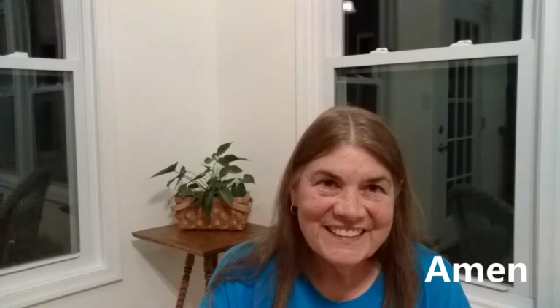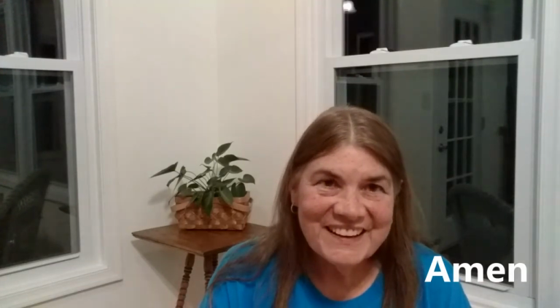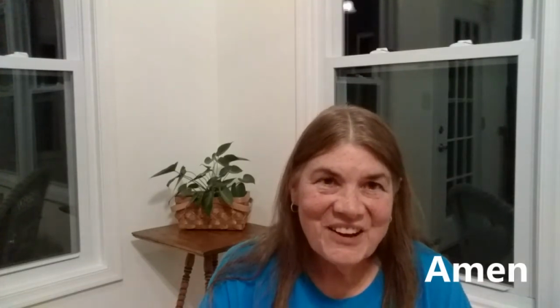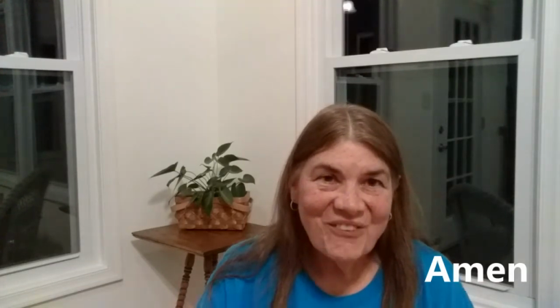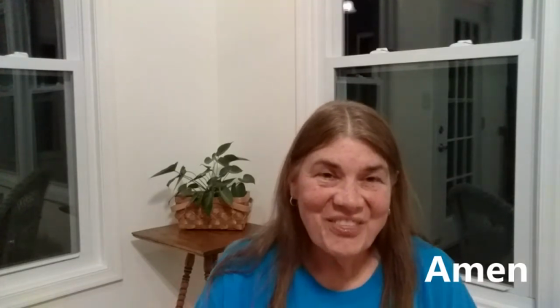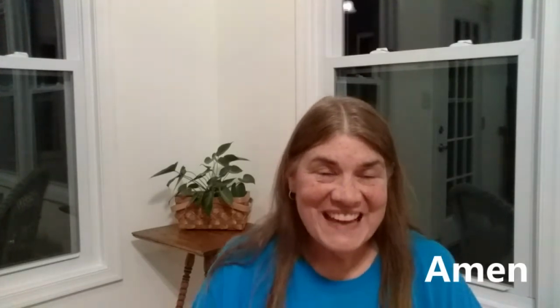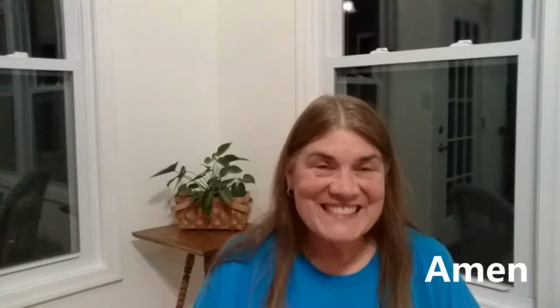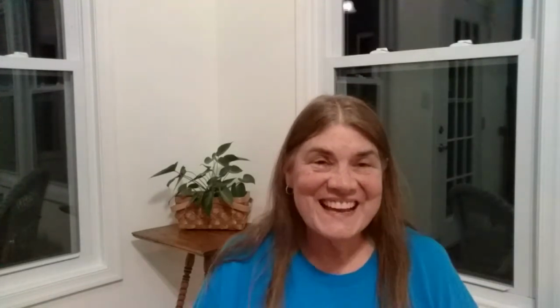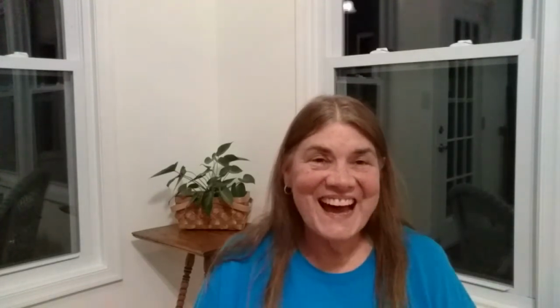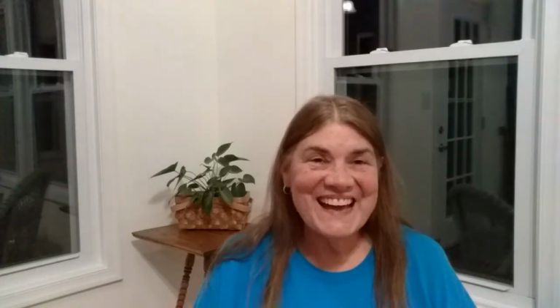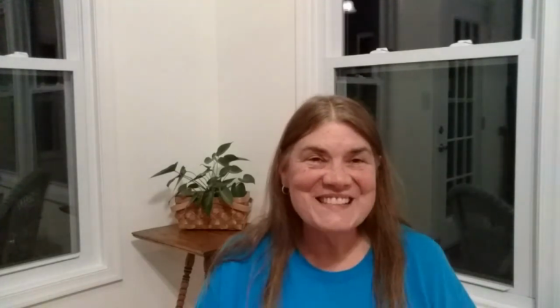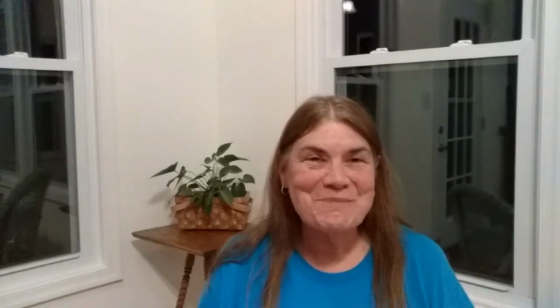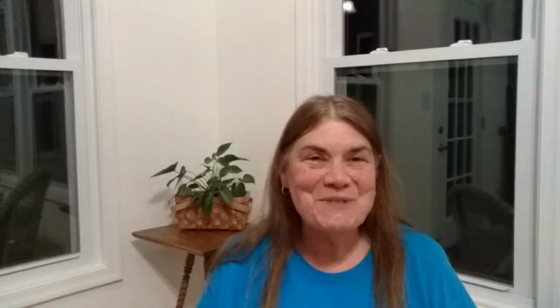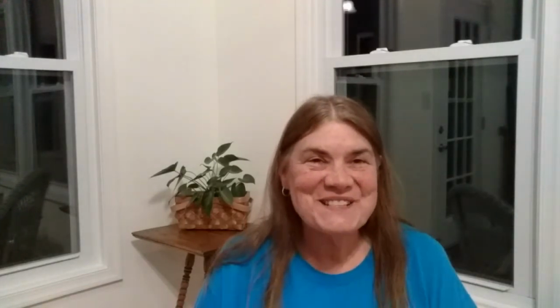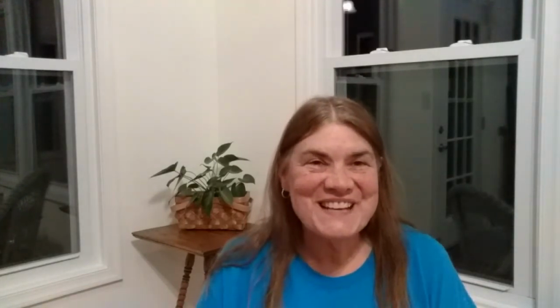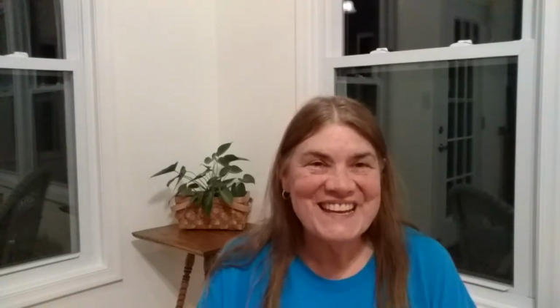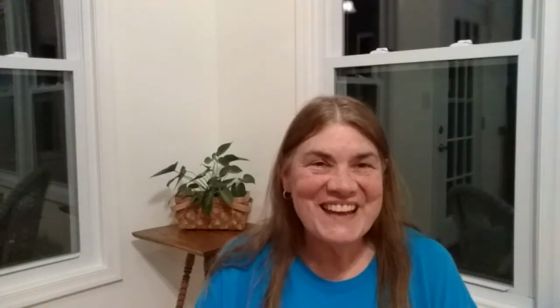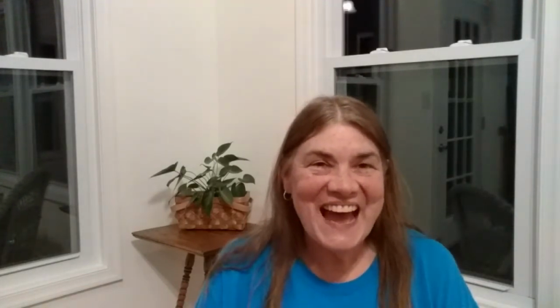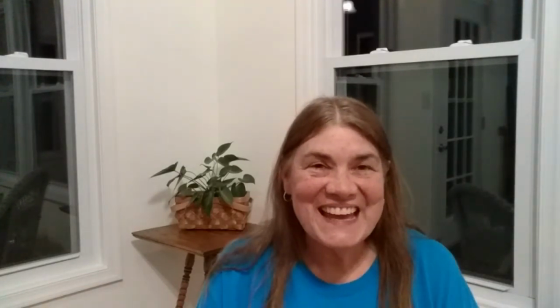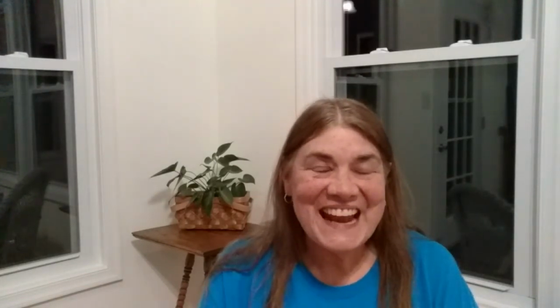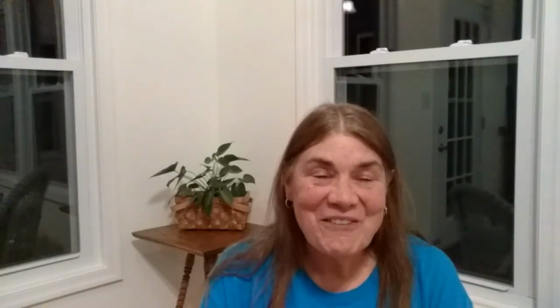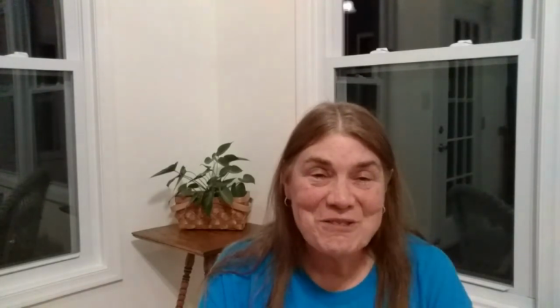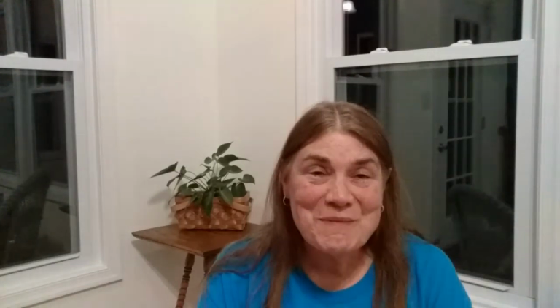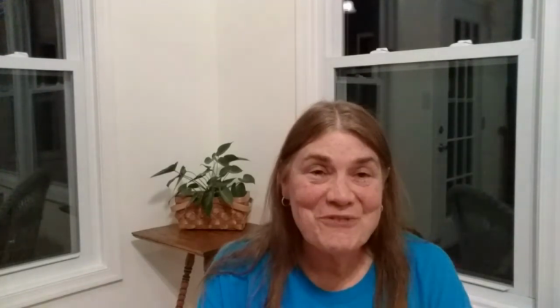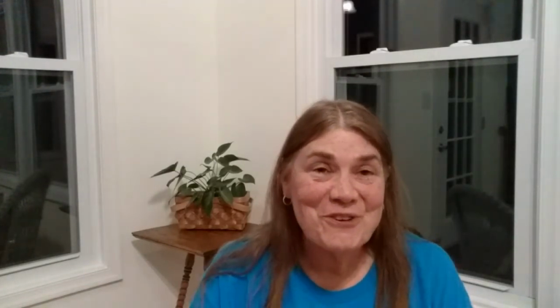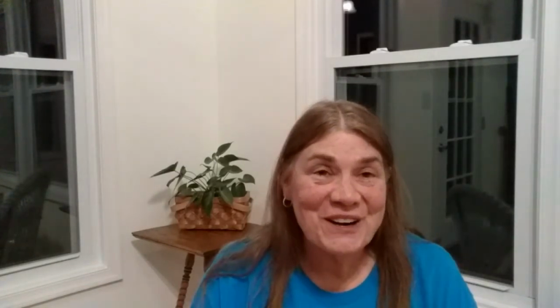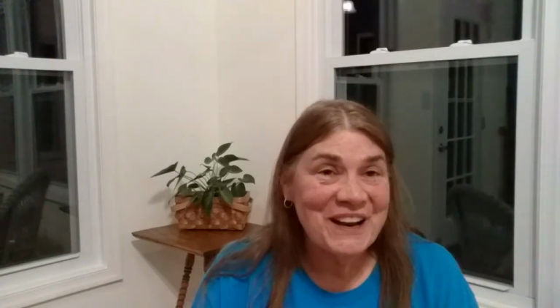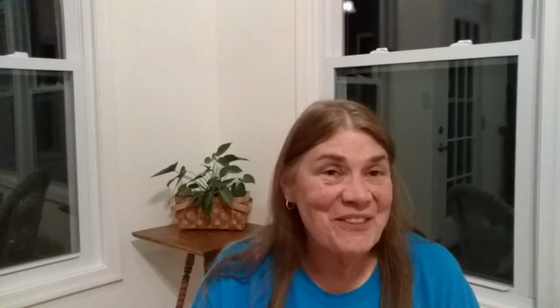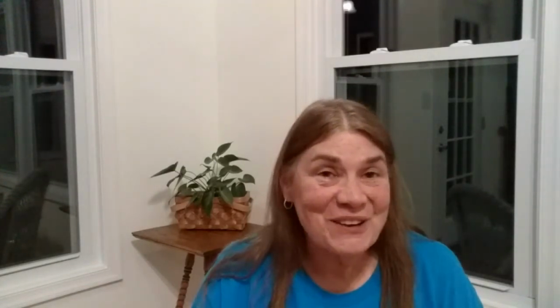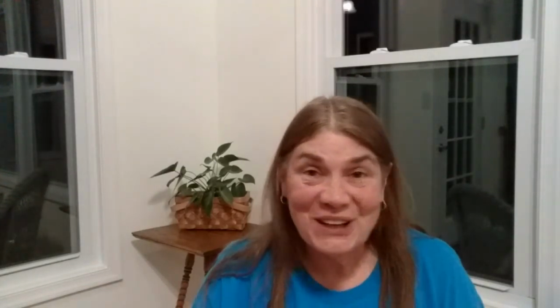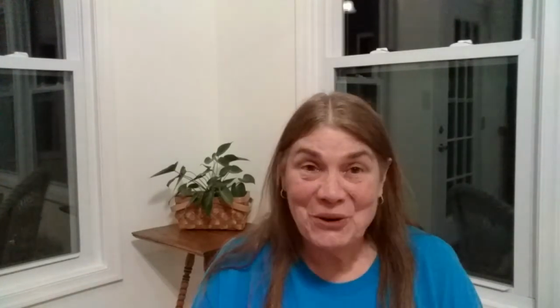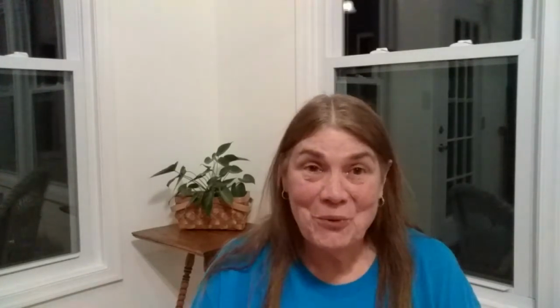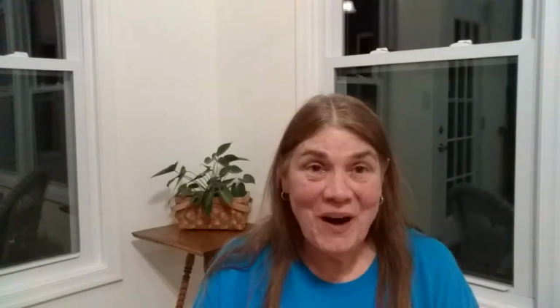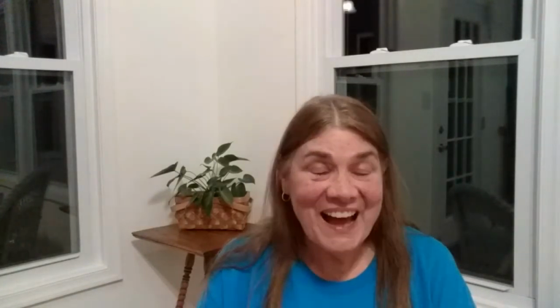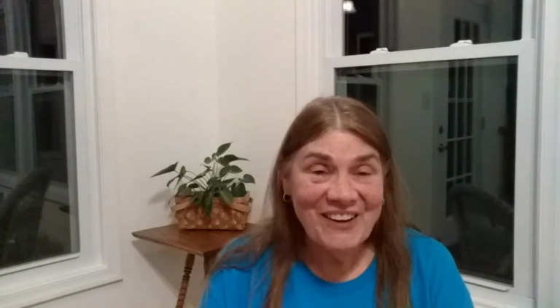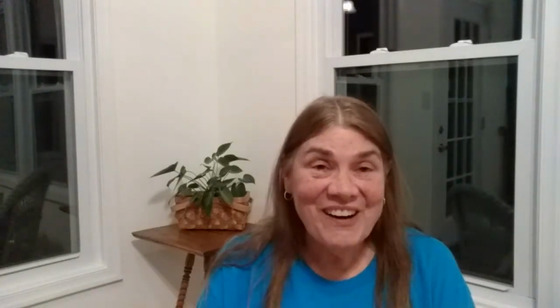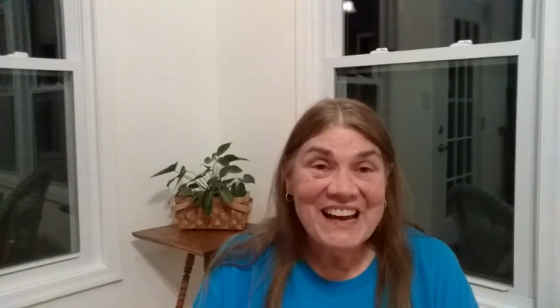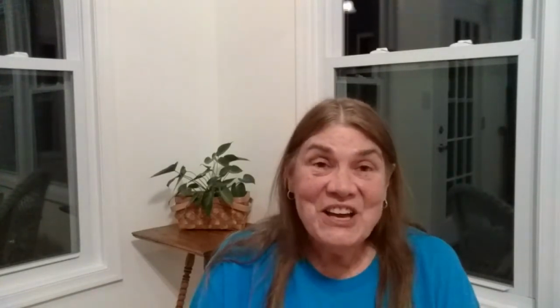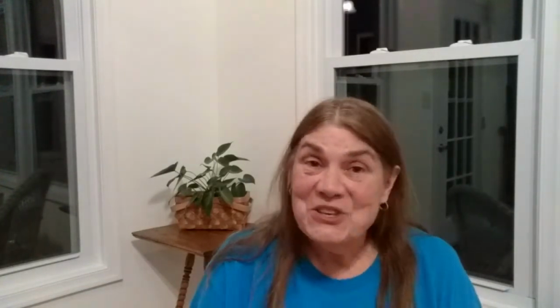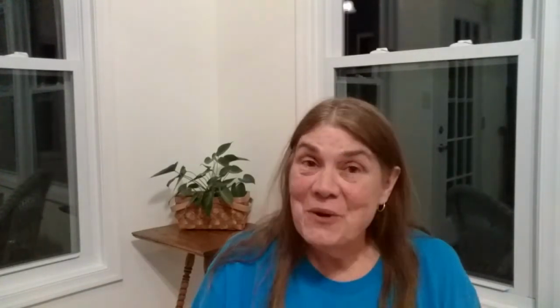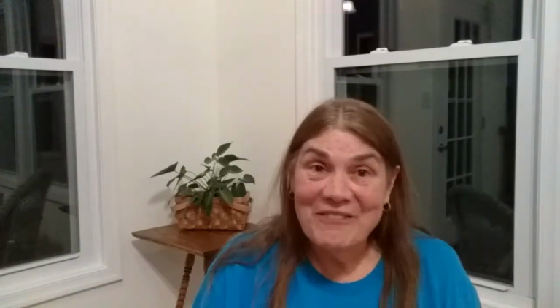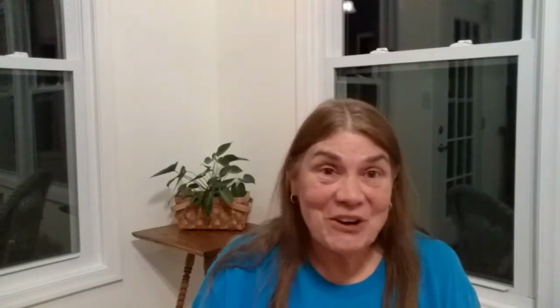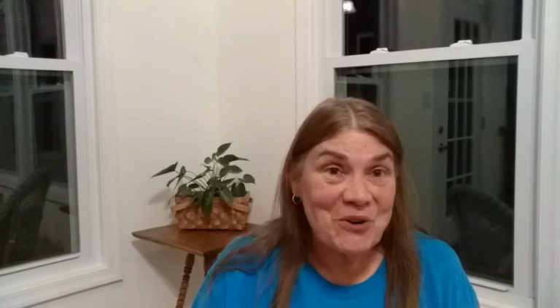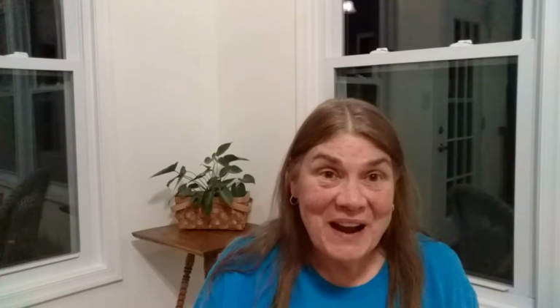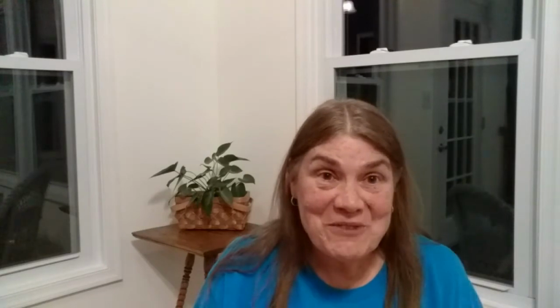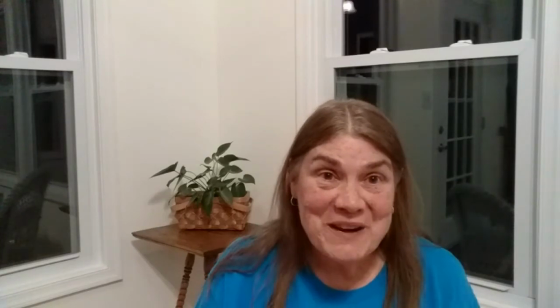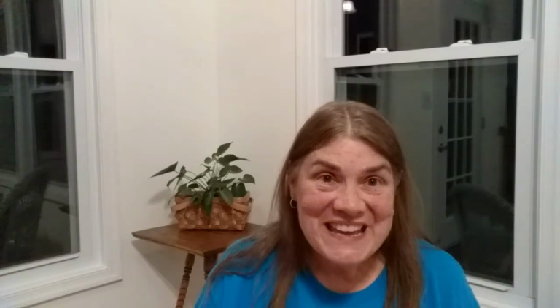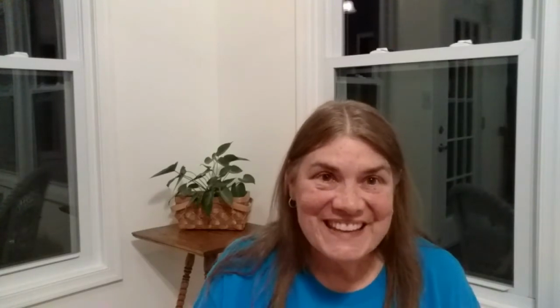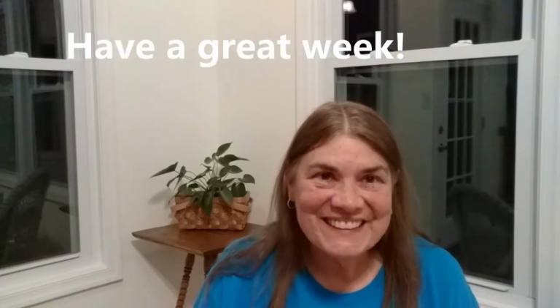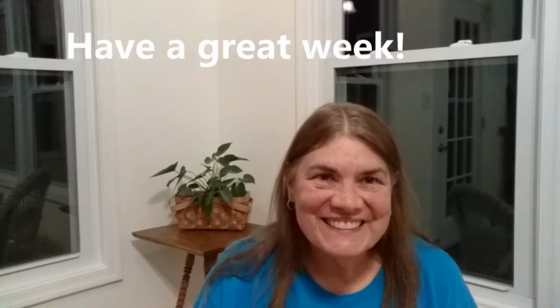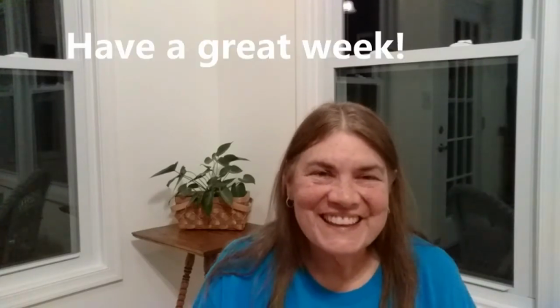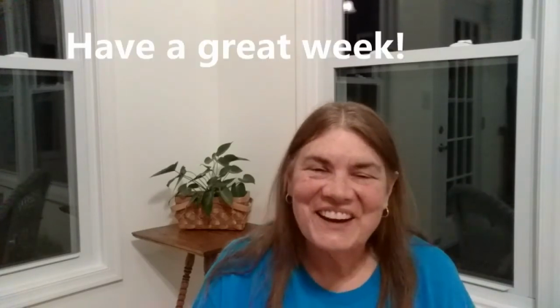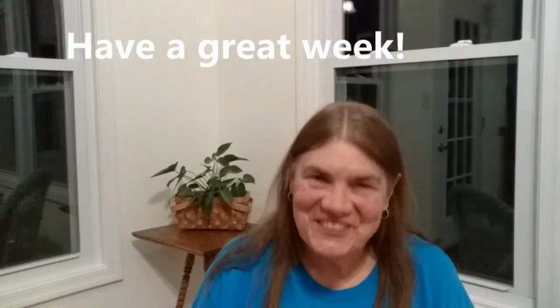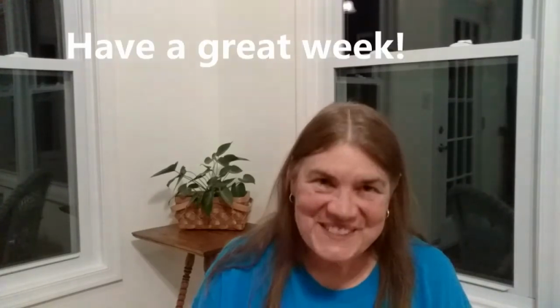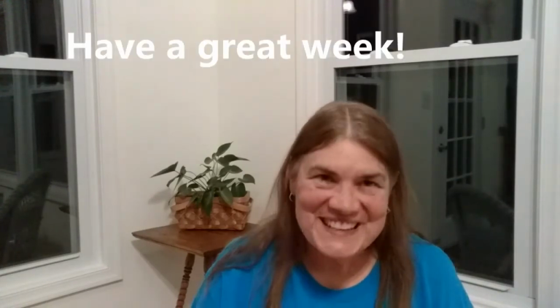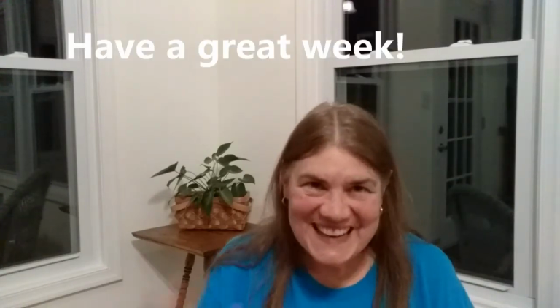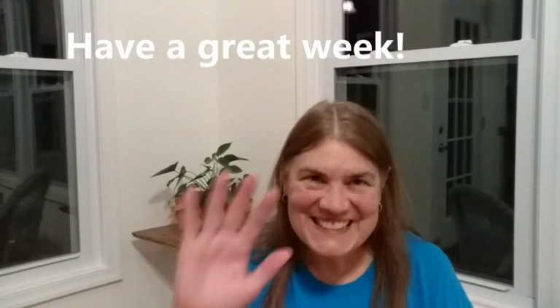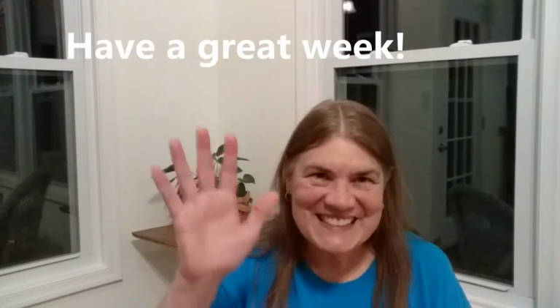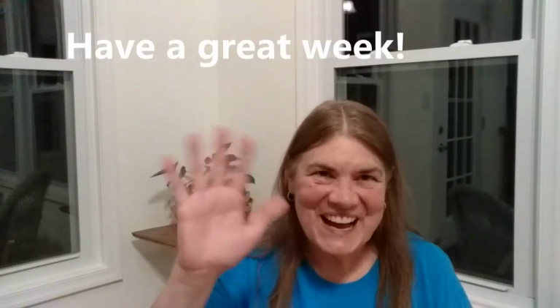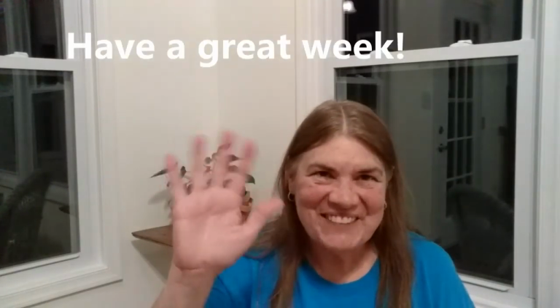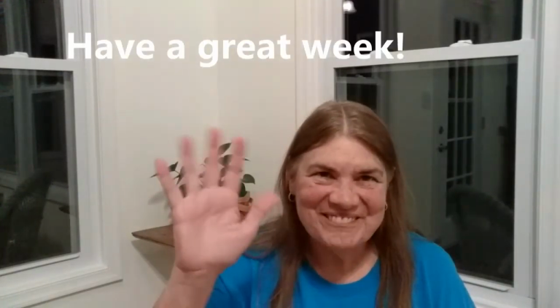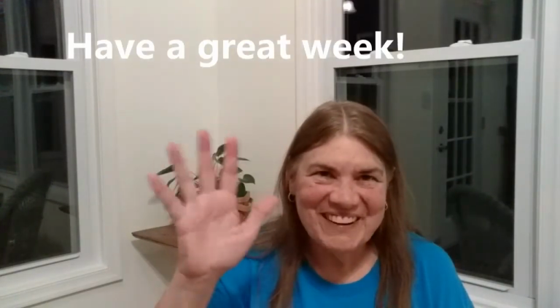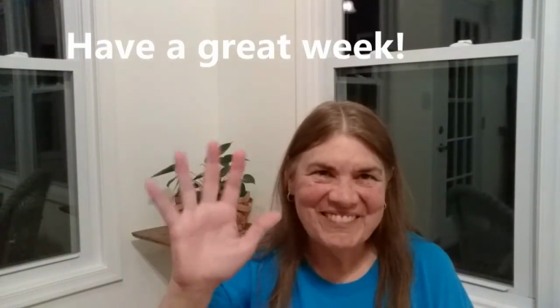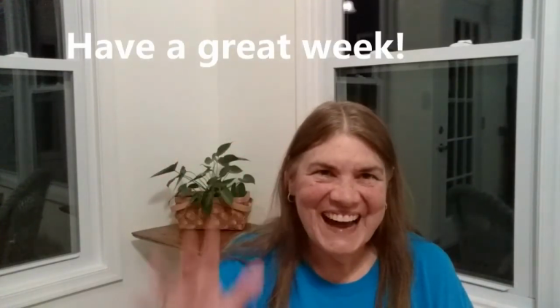Well, thanks guys. Appreciate you hanging out with me for another little while. You have a great week and I'll see you next time. Bye bye.